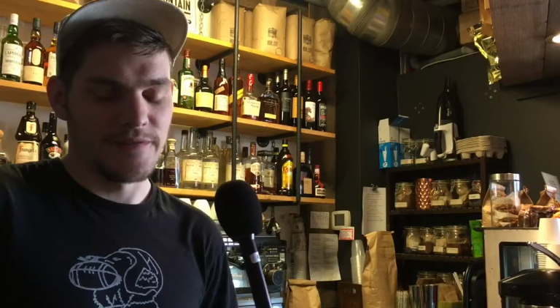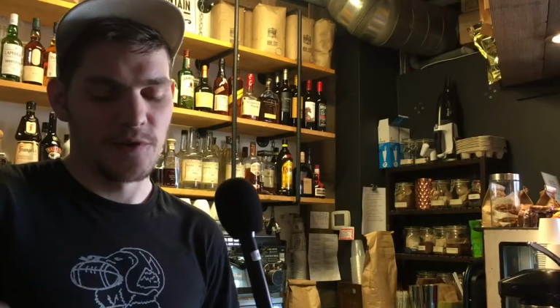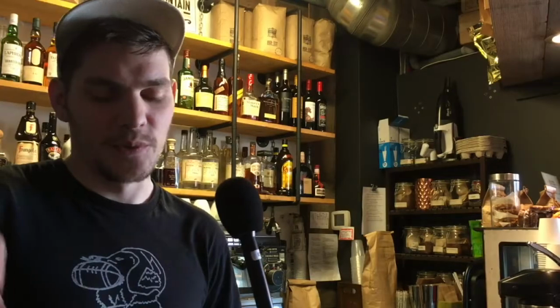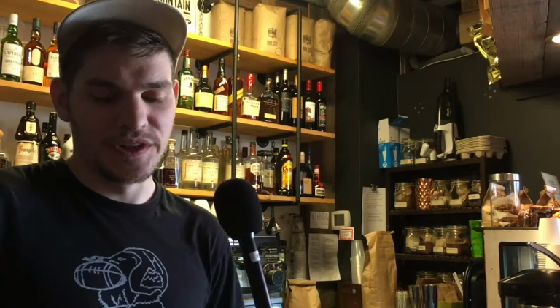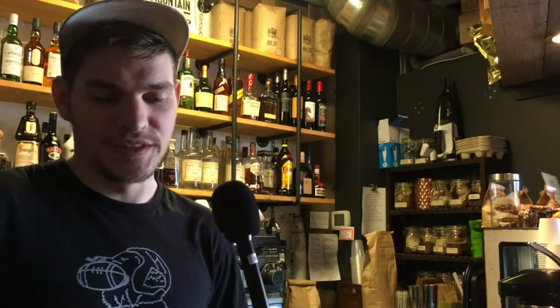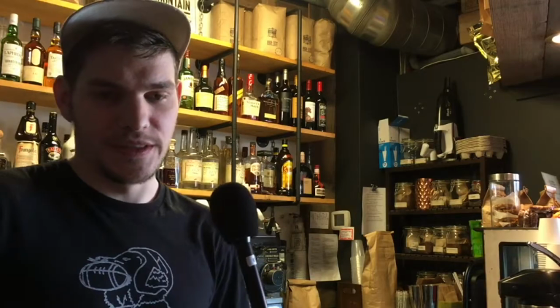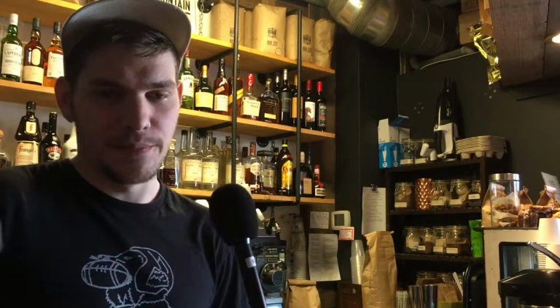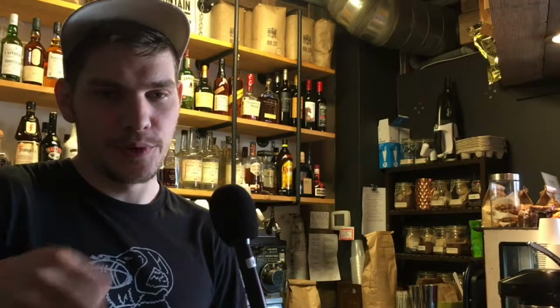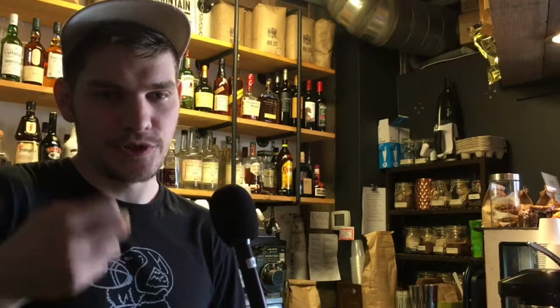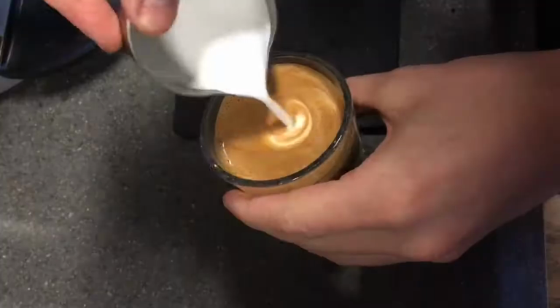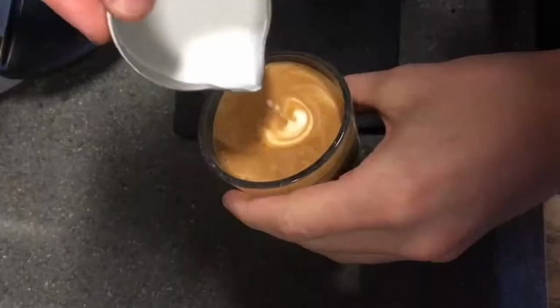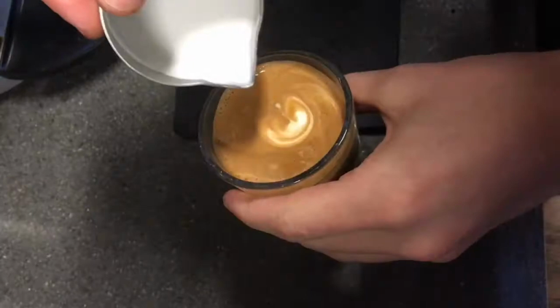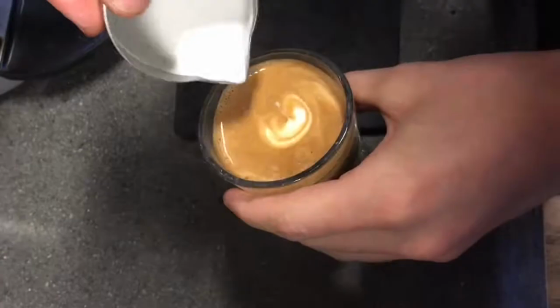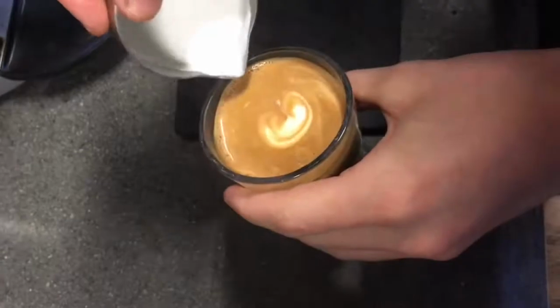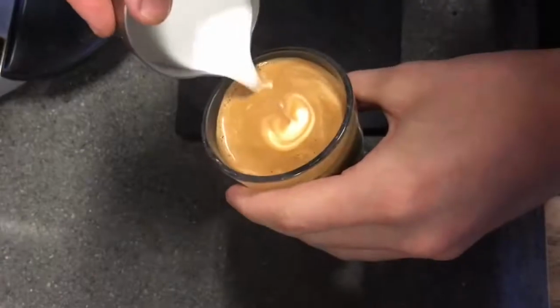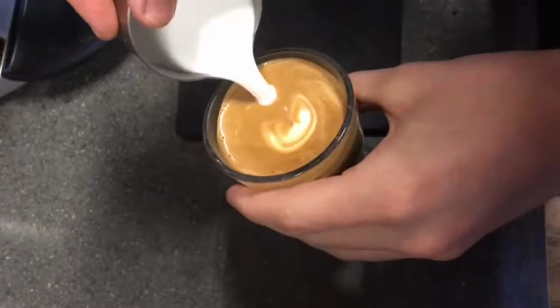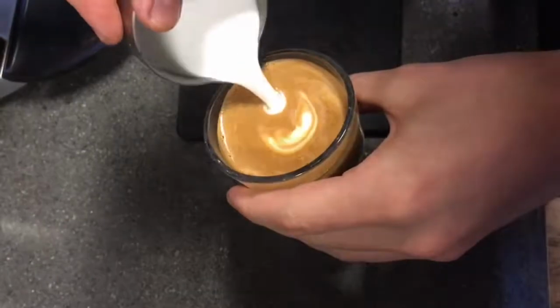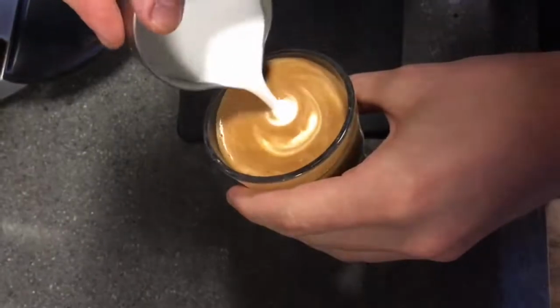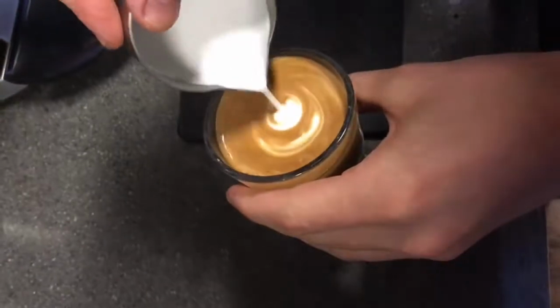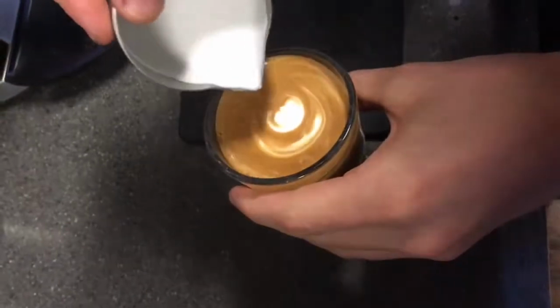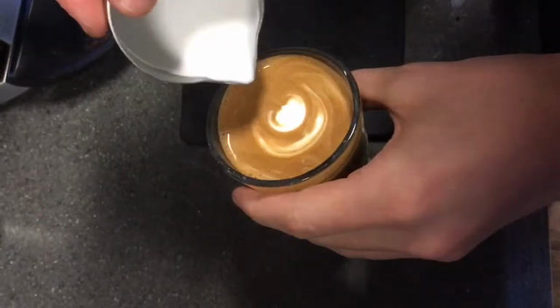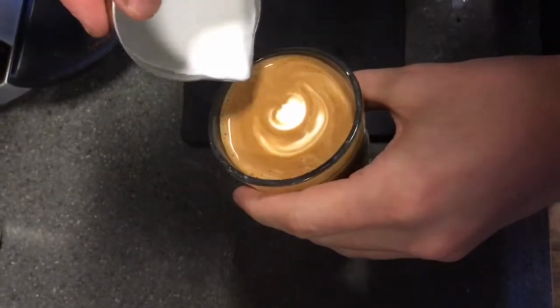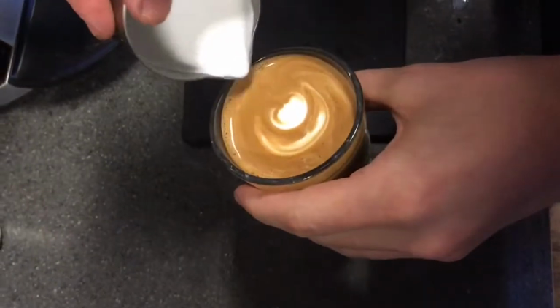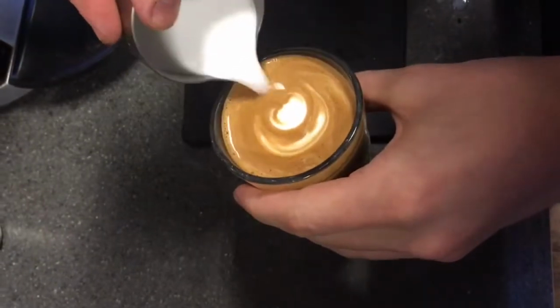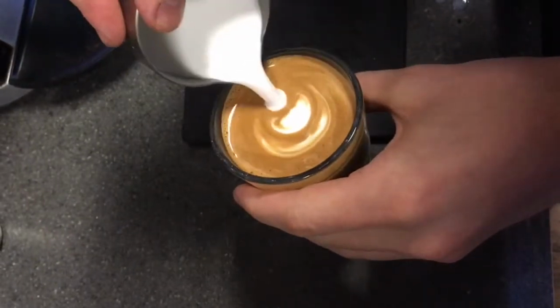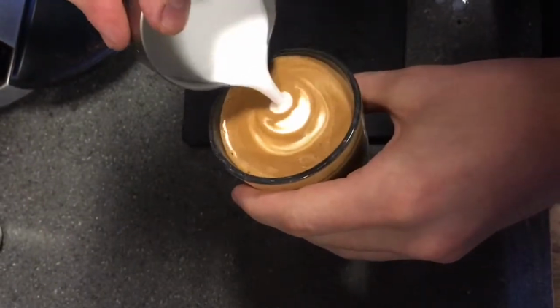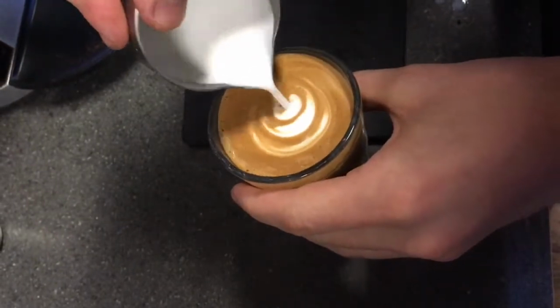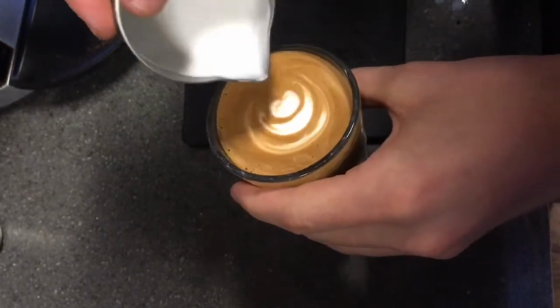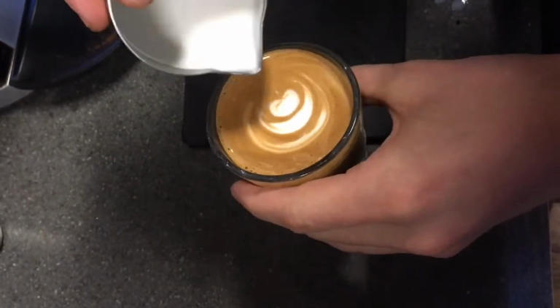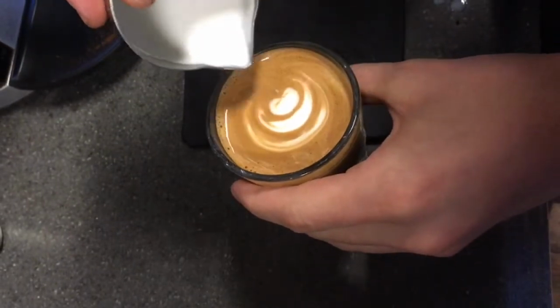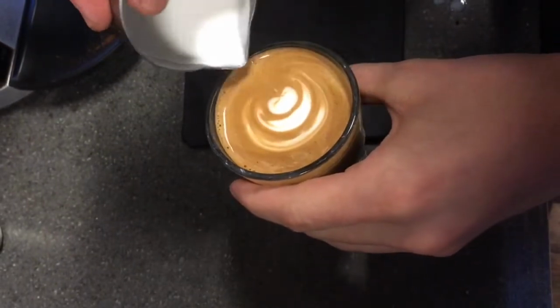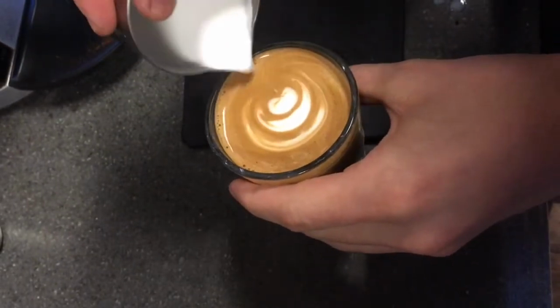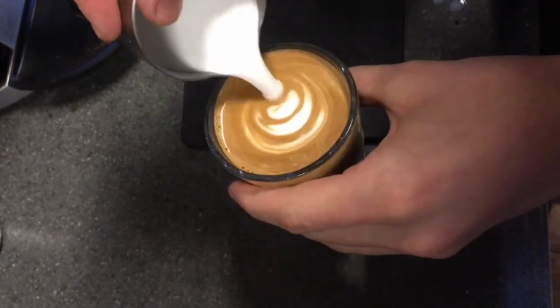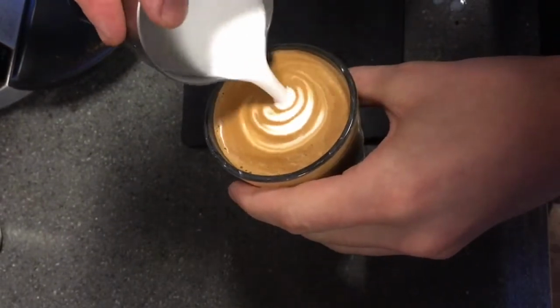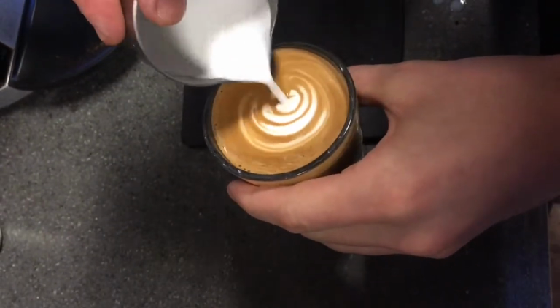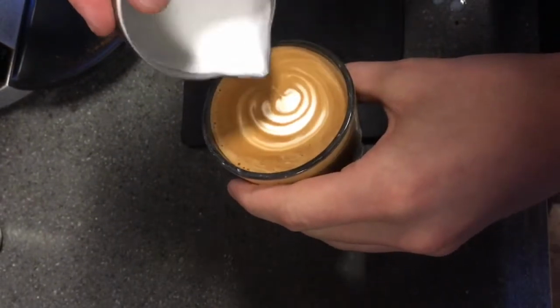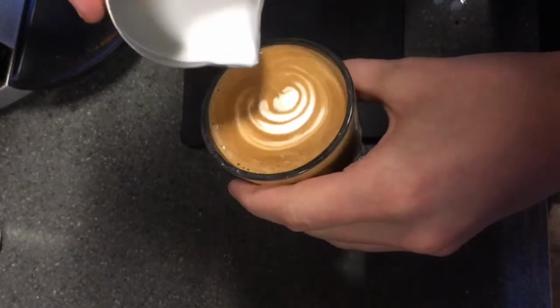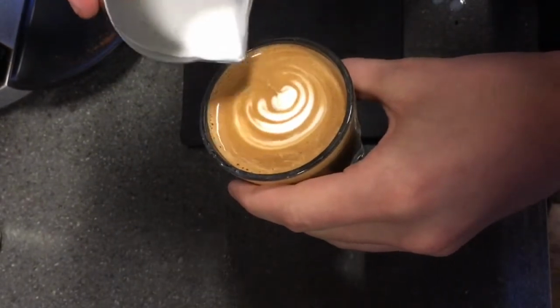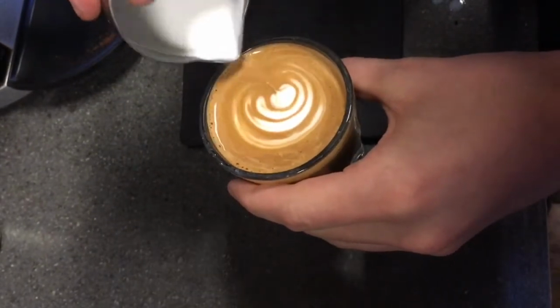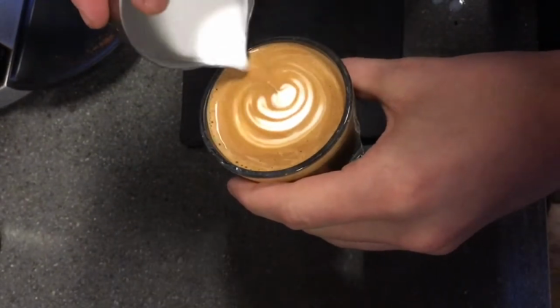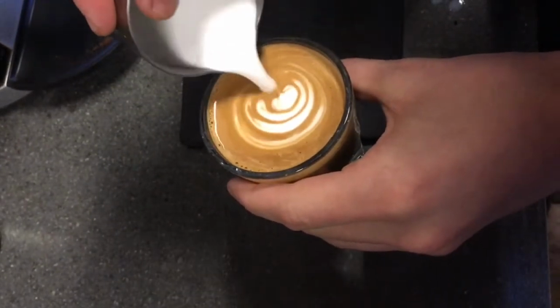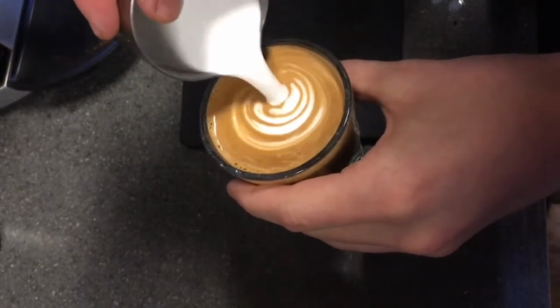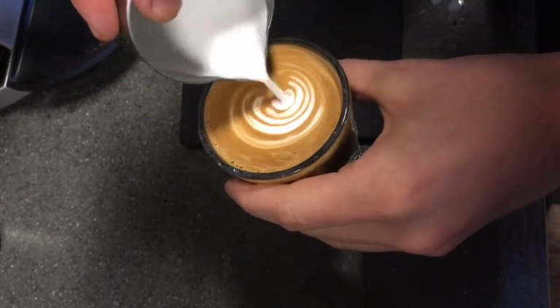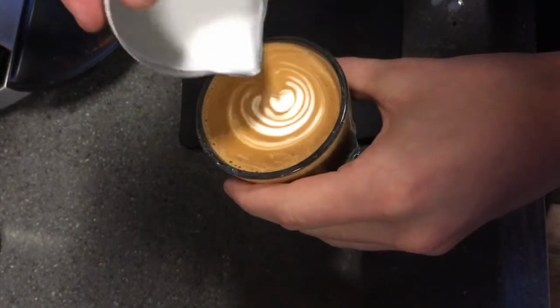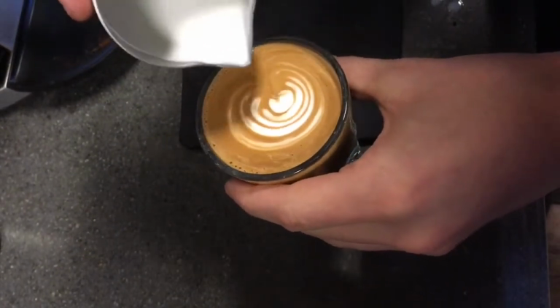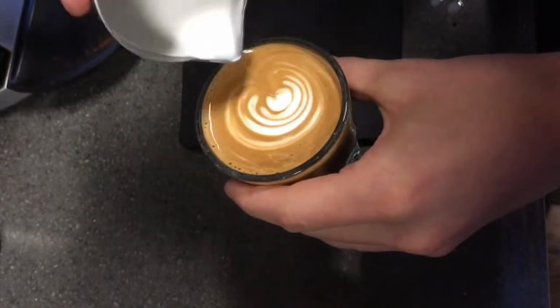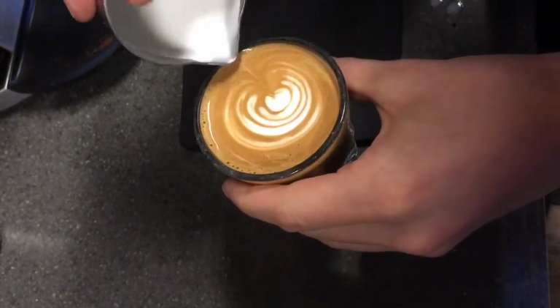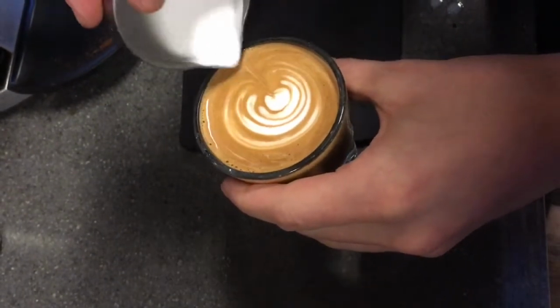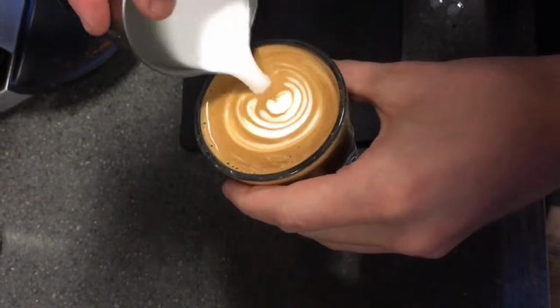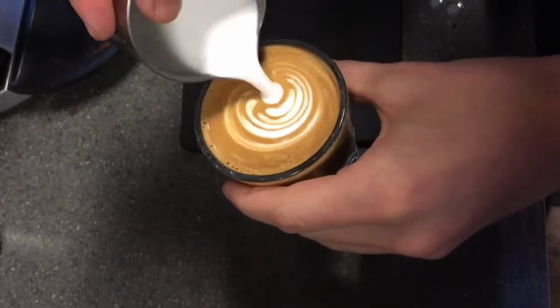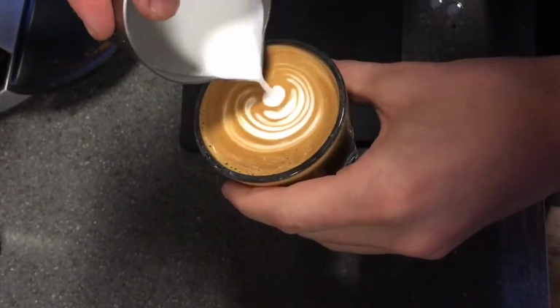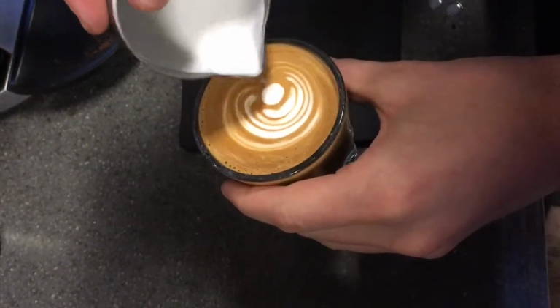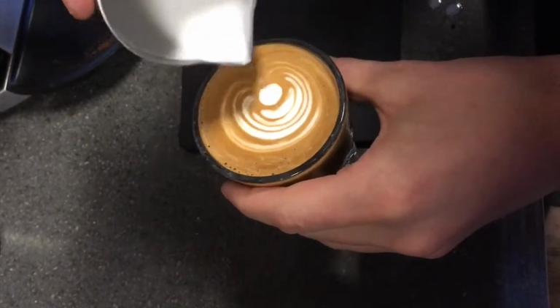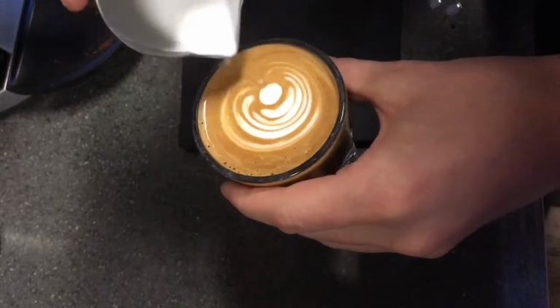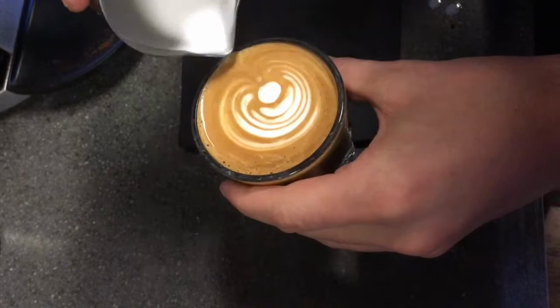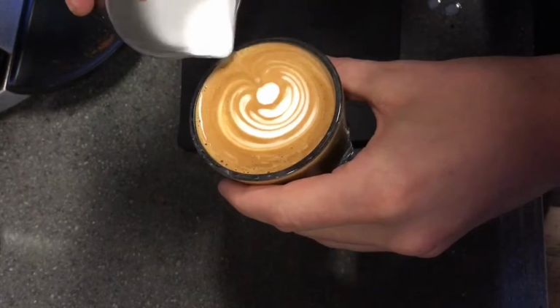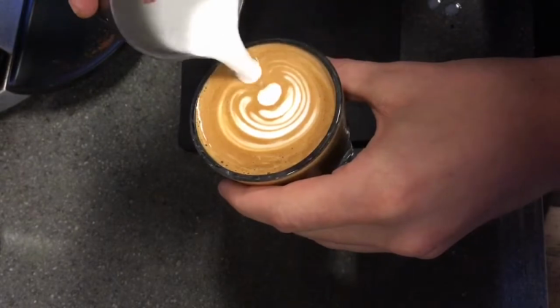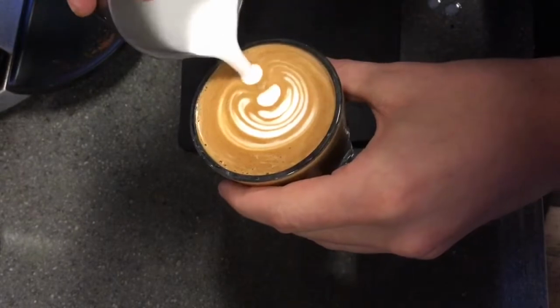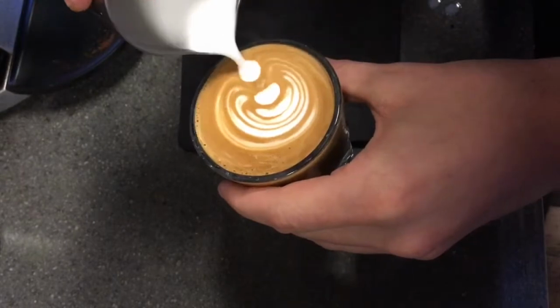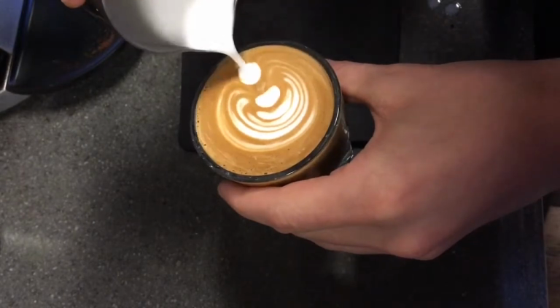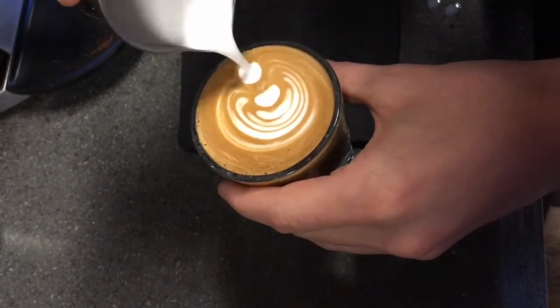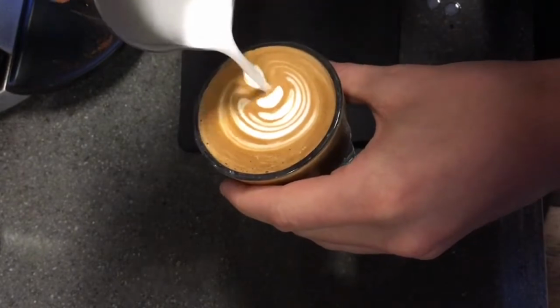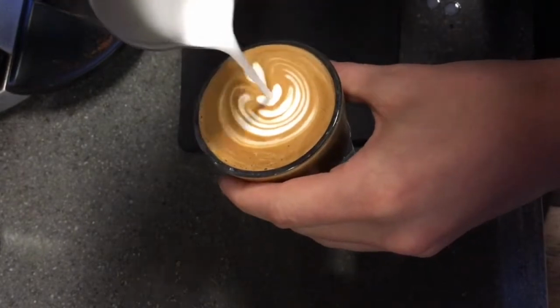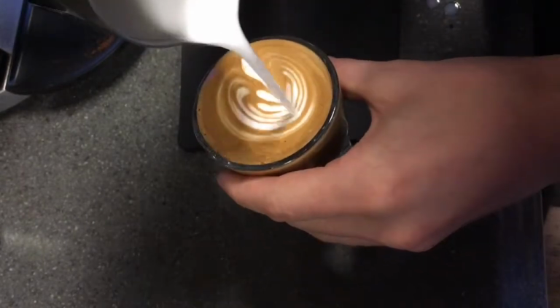My favorite one is the push tulip, where you just have a series of circles that you push into it until they kind of cascade out in a ripple effect, and then you pull through.